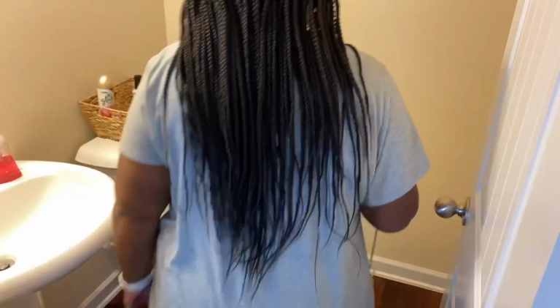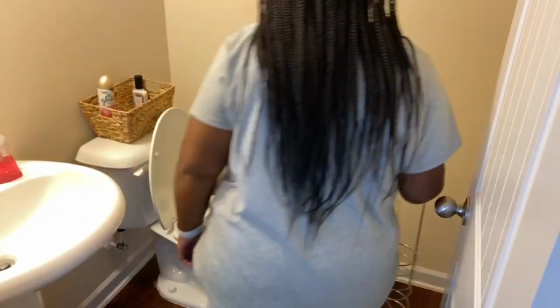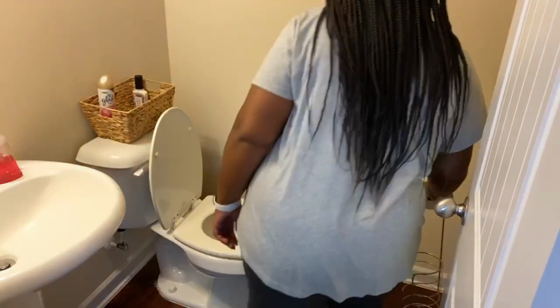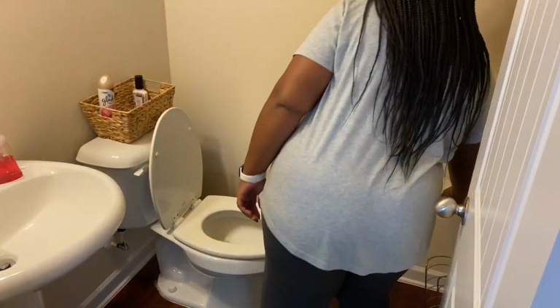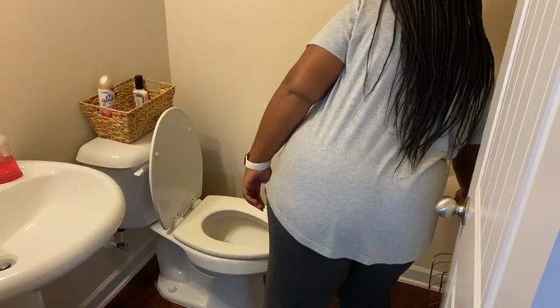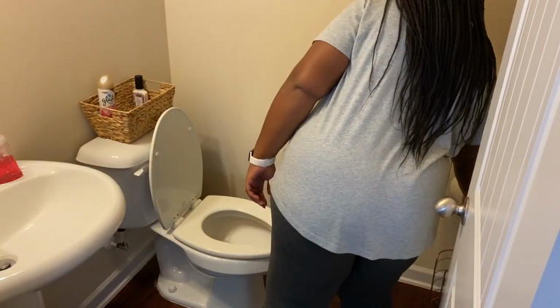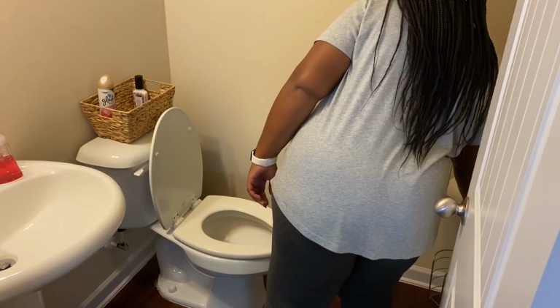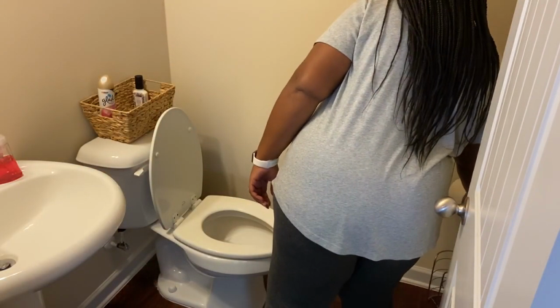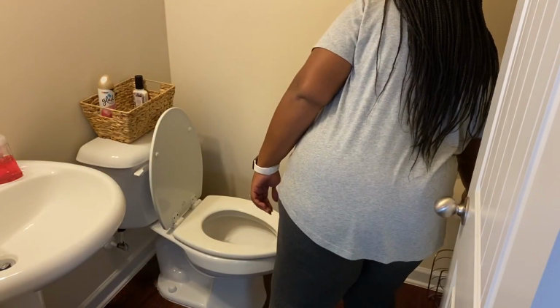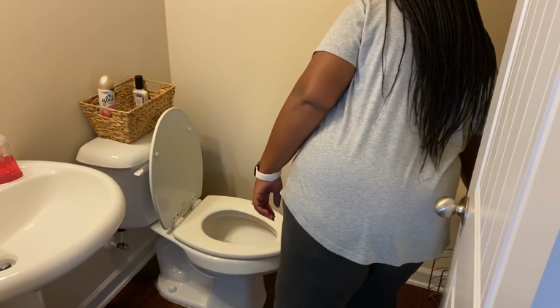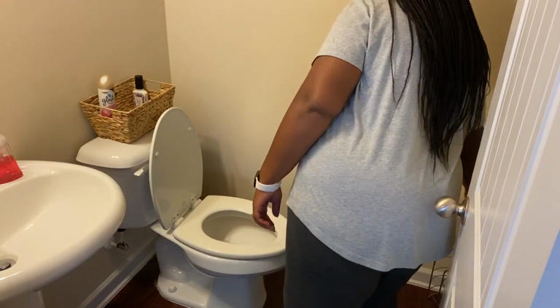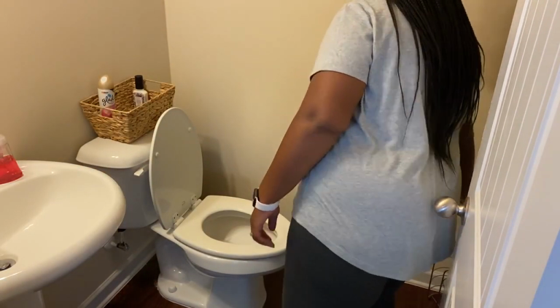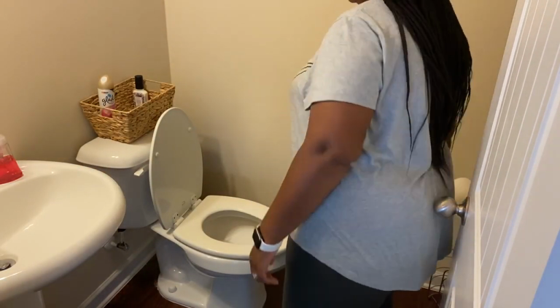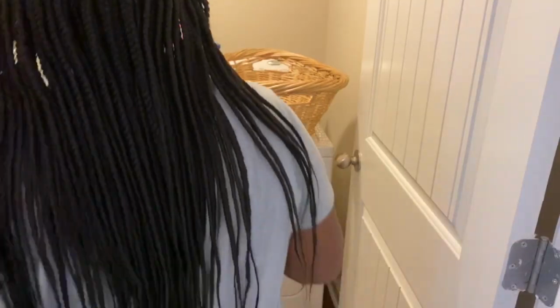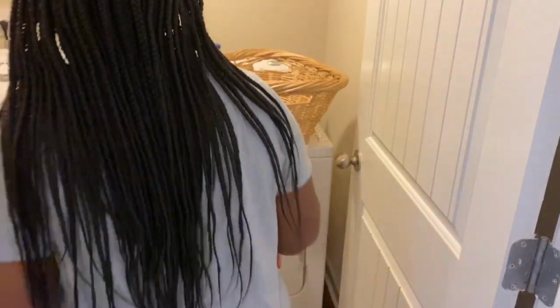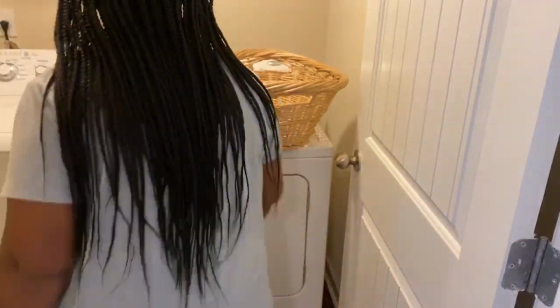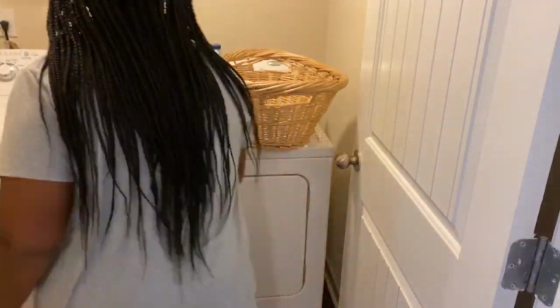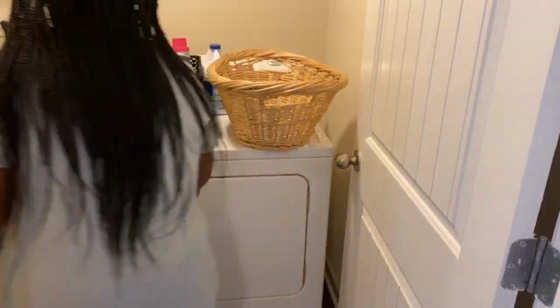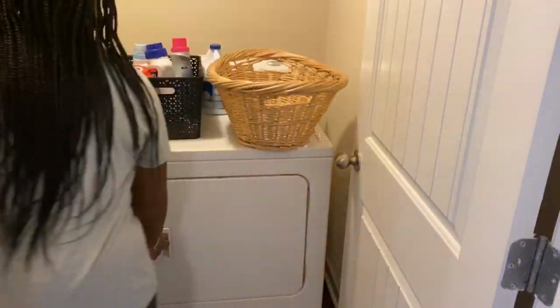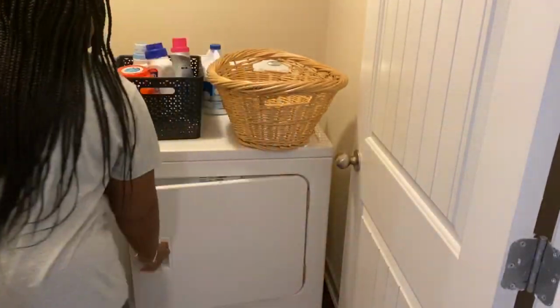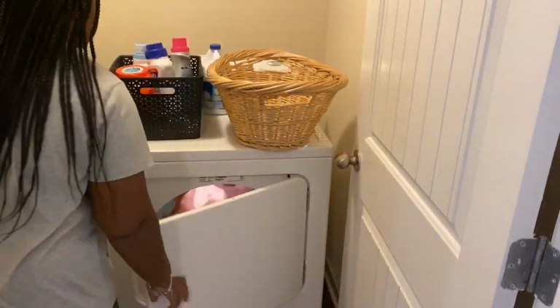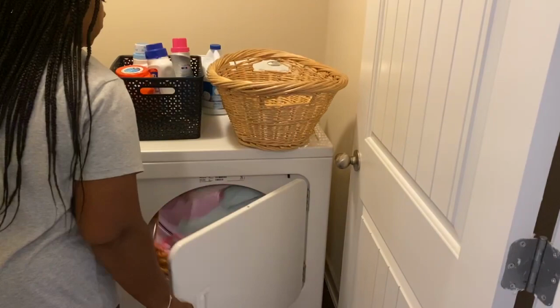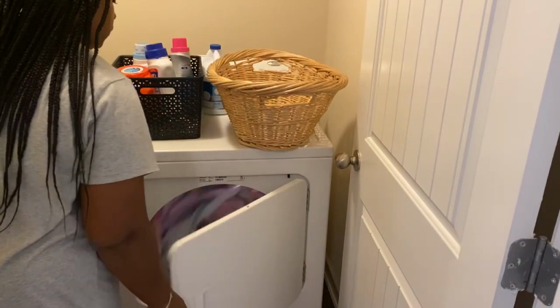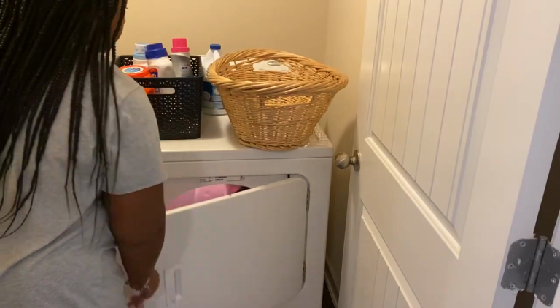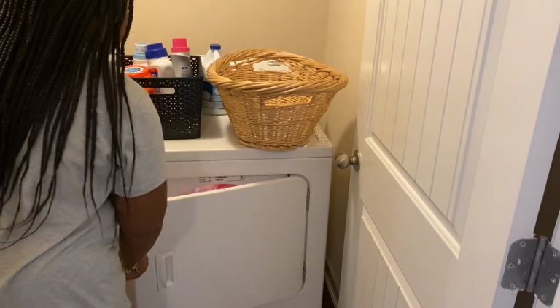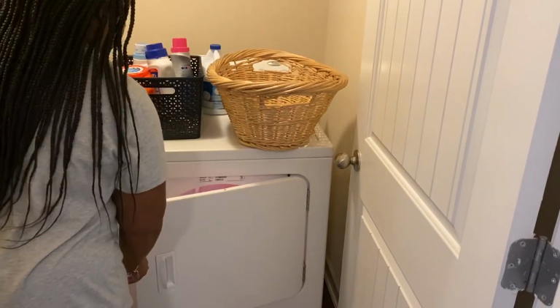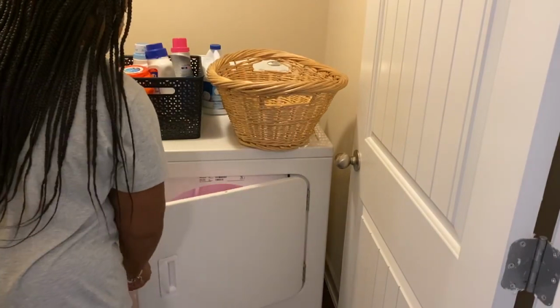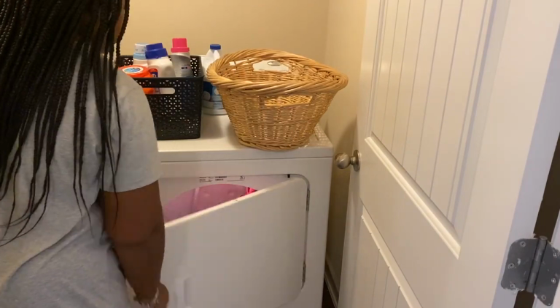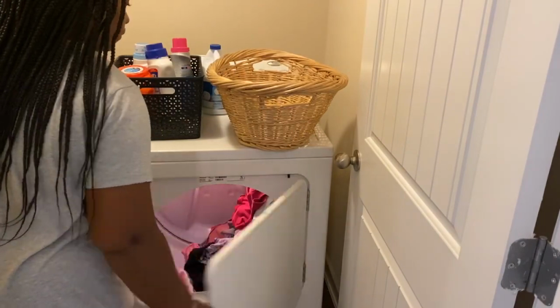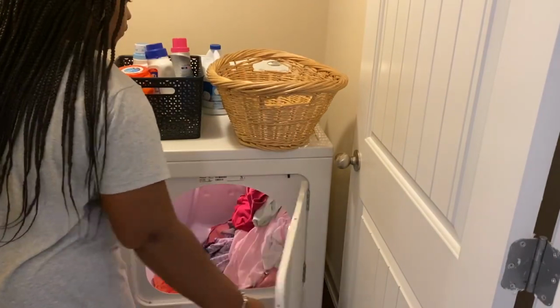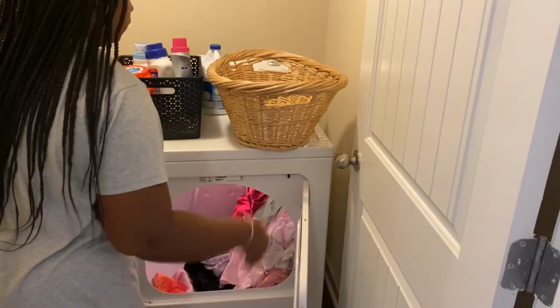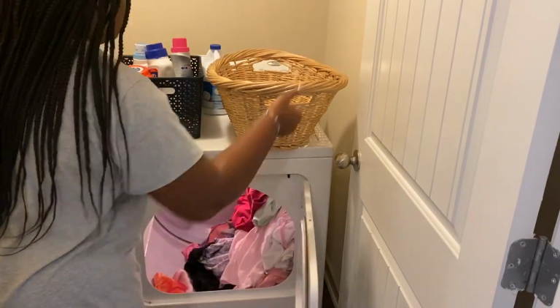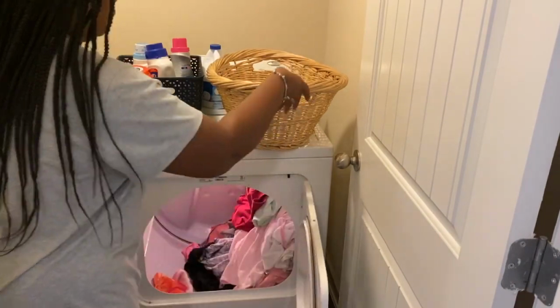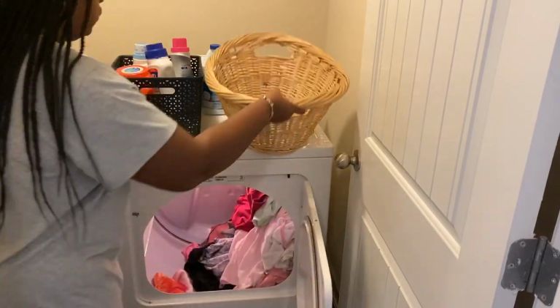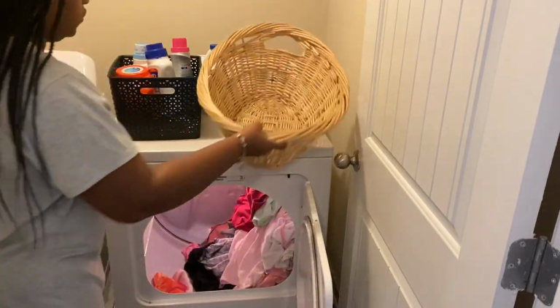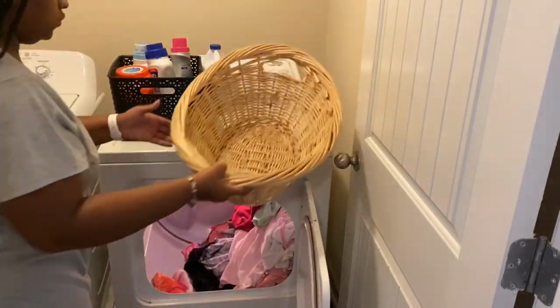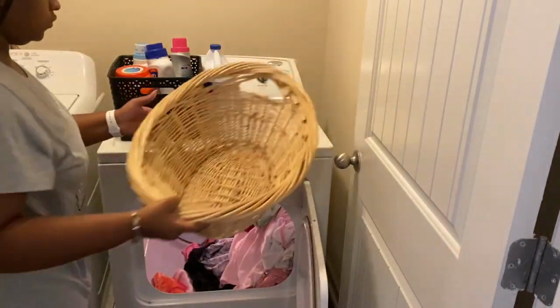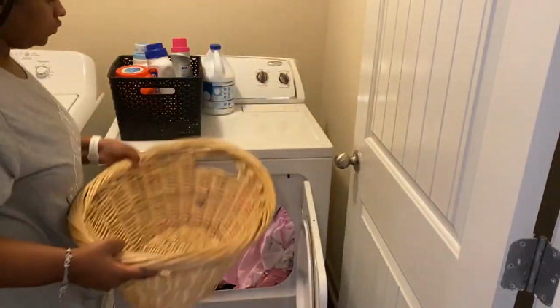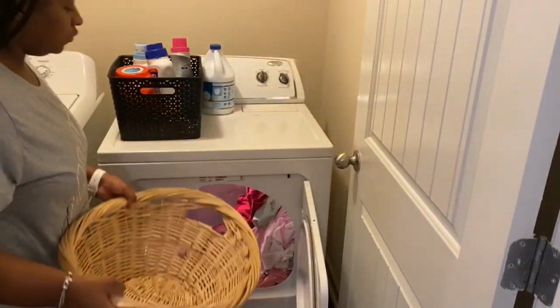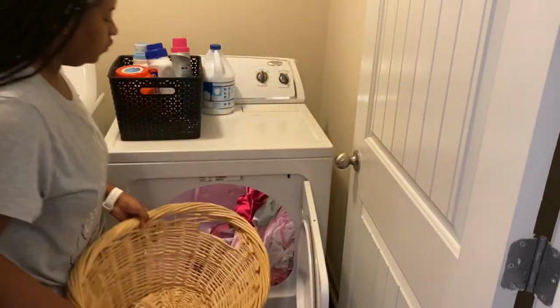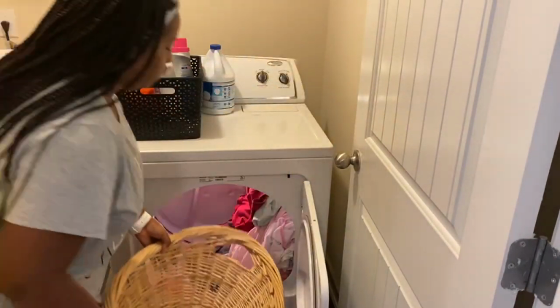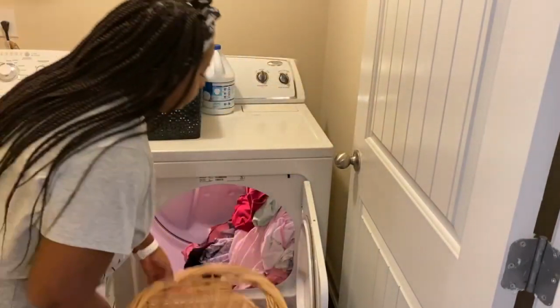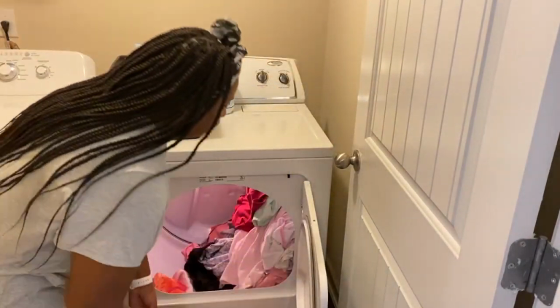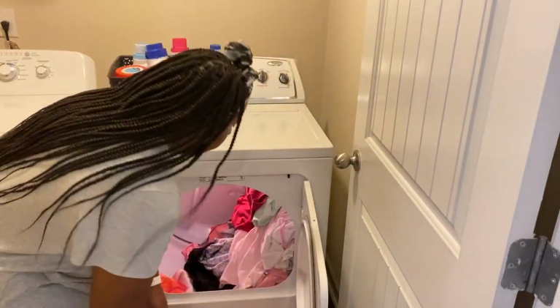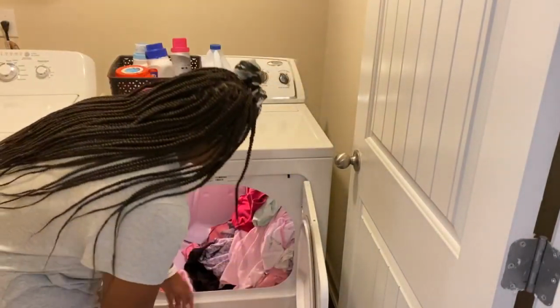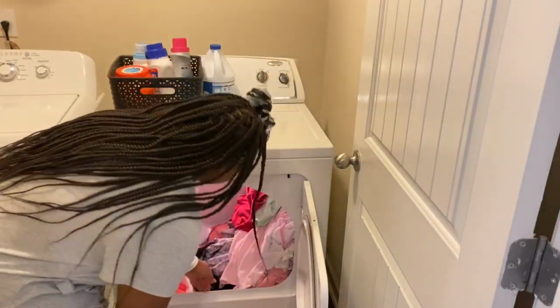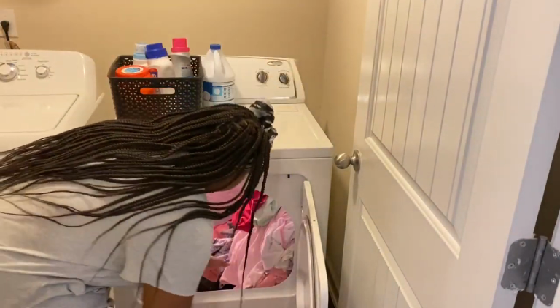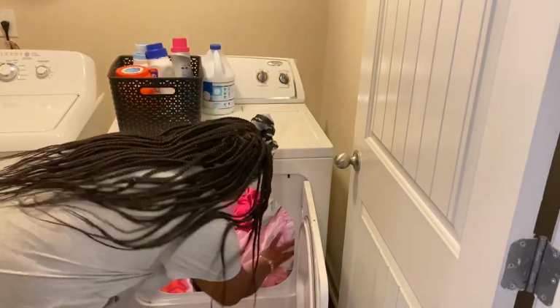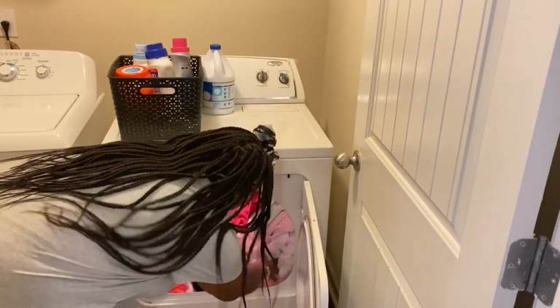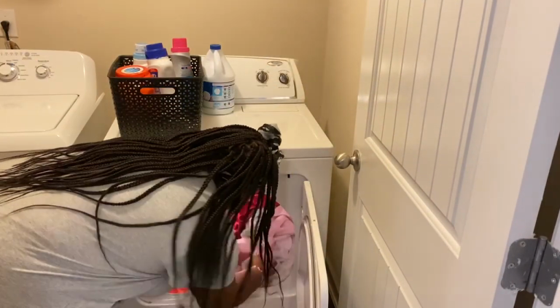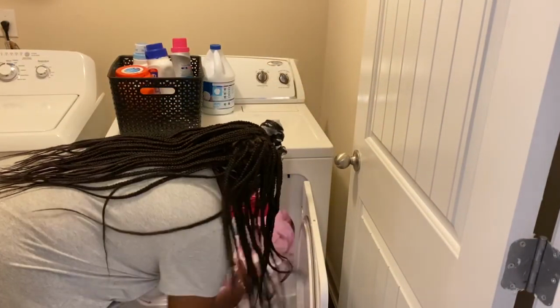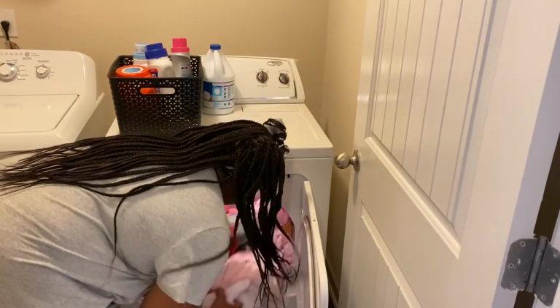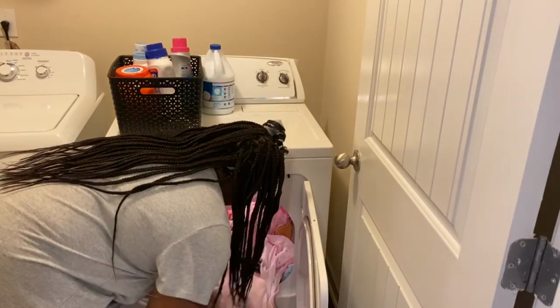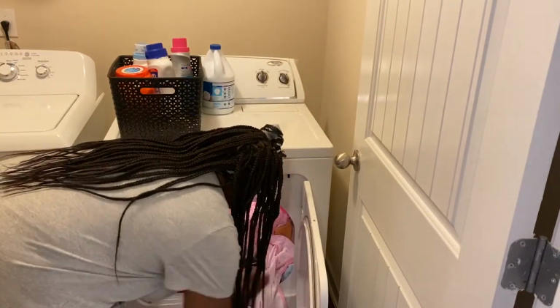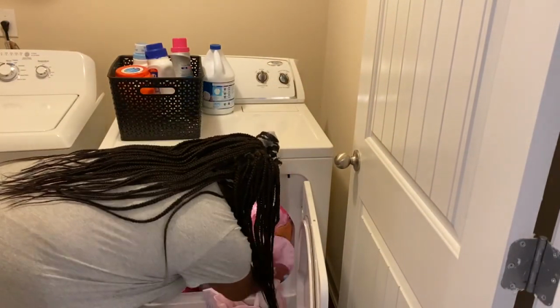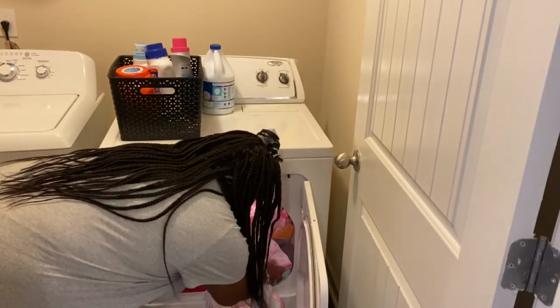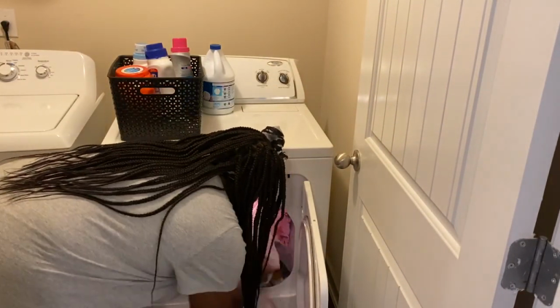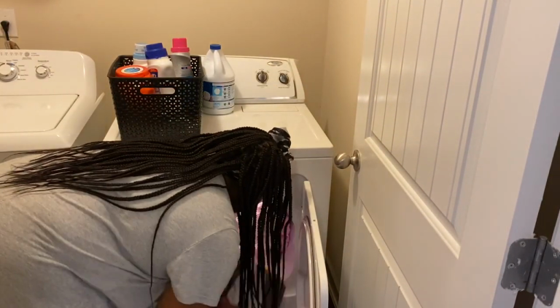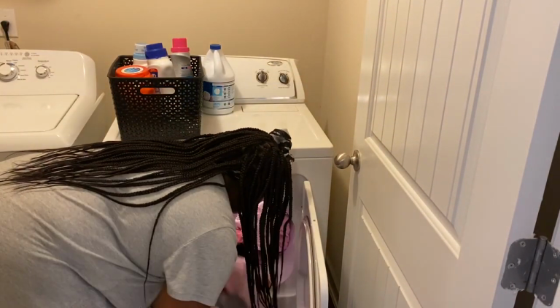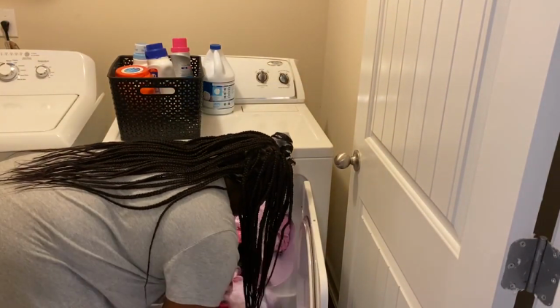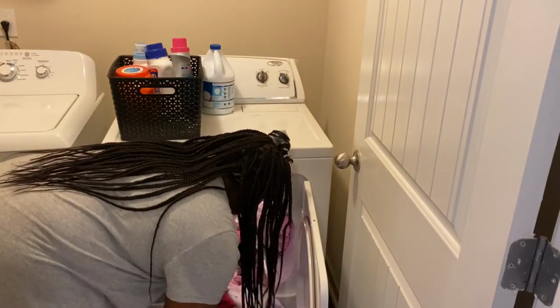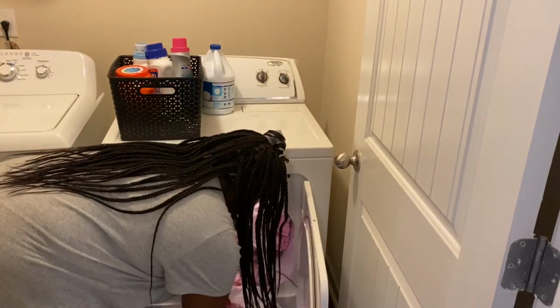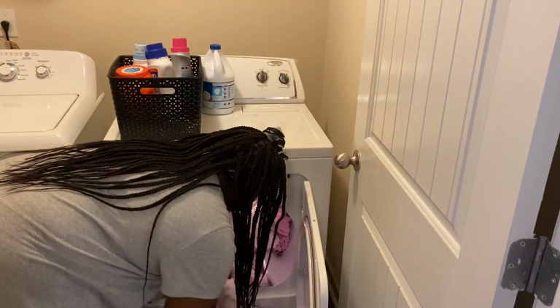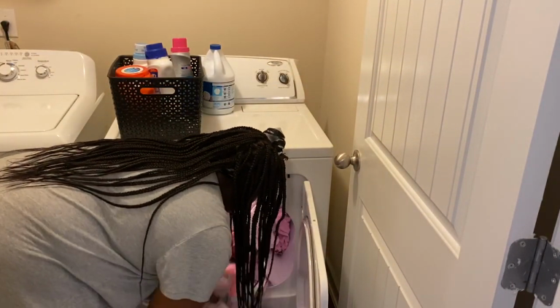So I am all done with the bathroom. I'm going to go ahead and go upstairs and pull the clothes out the dryer and then start a new load.